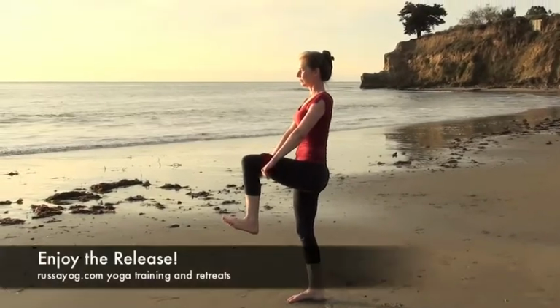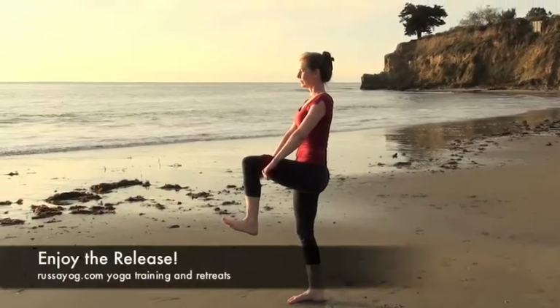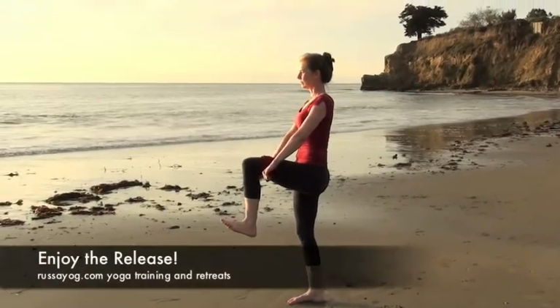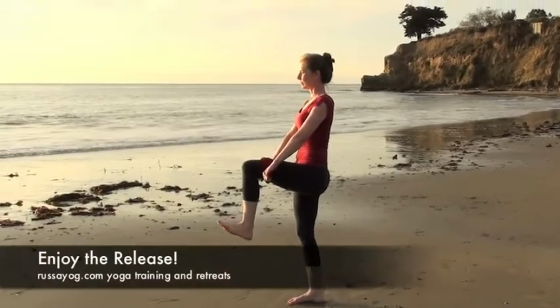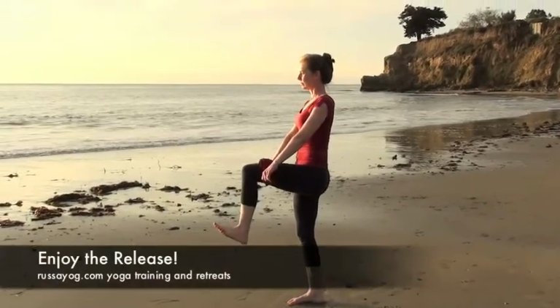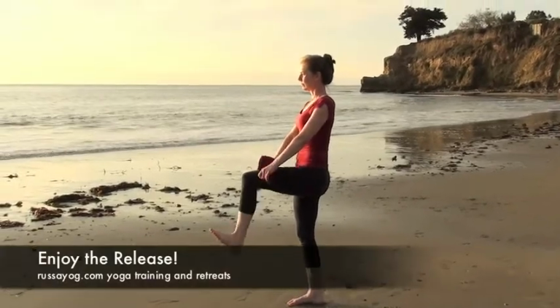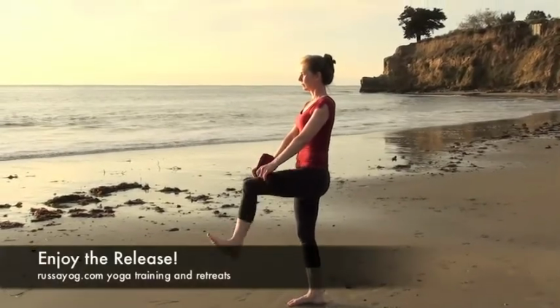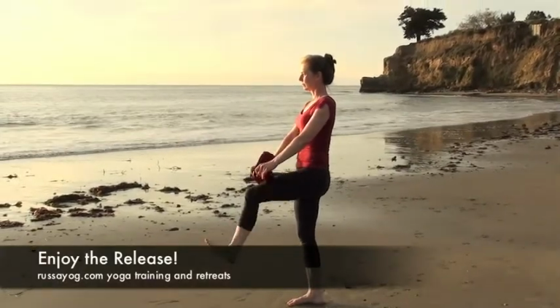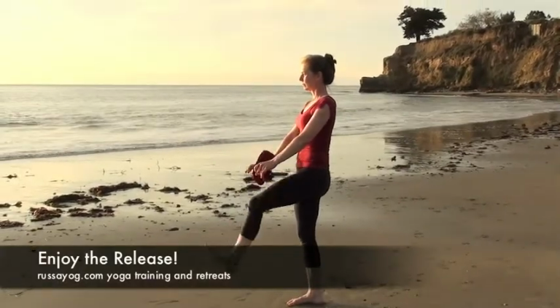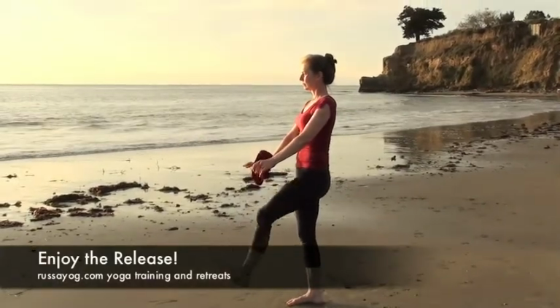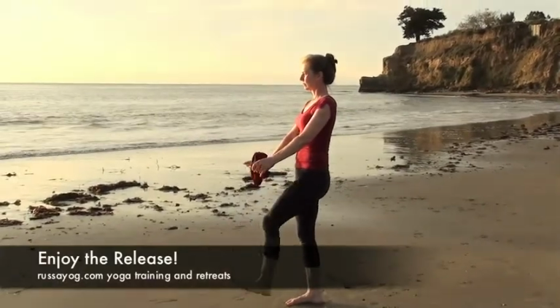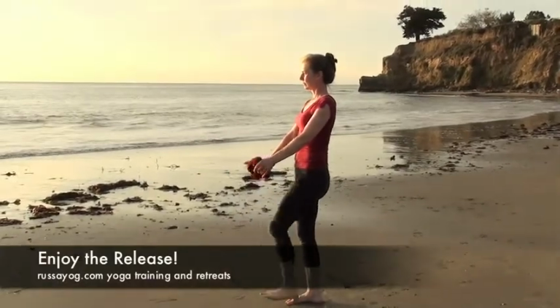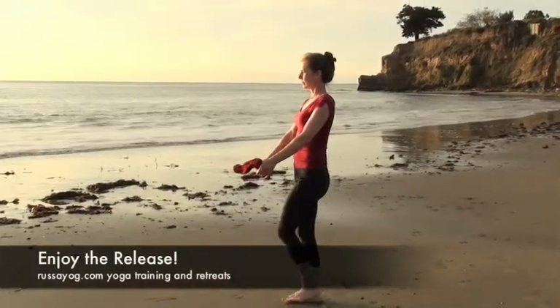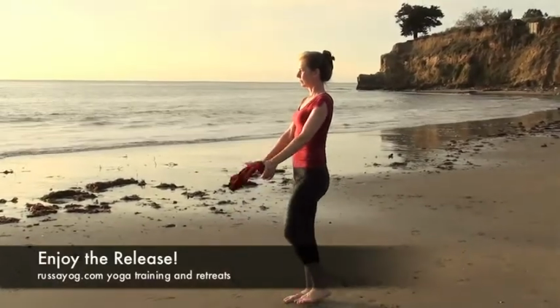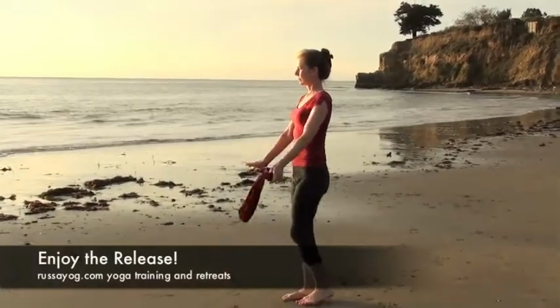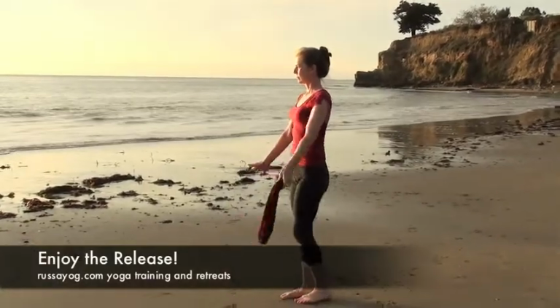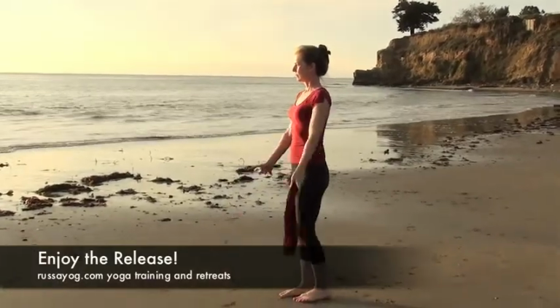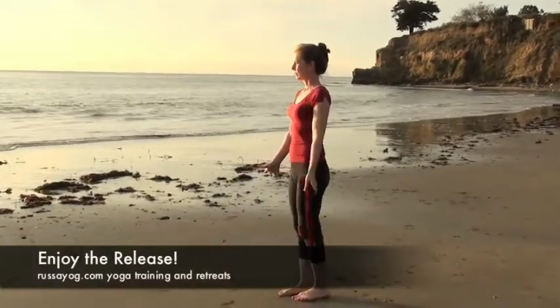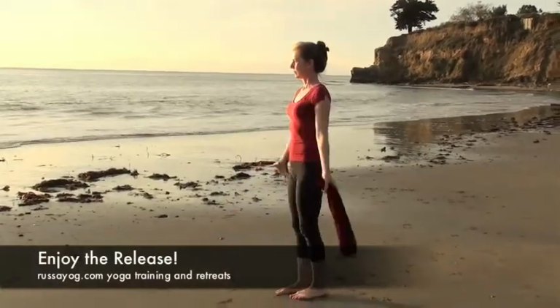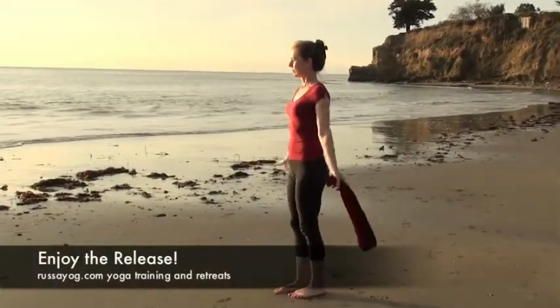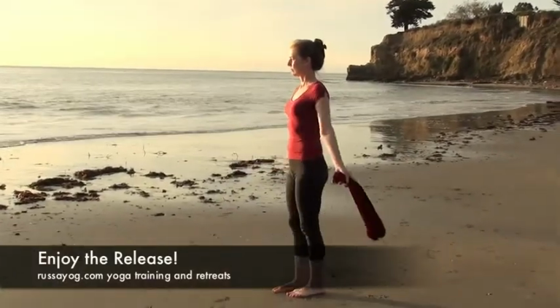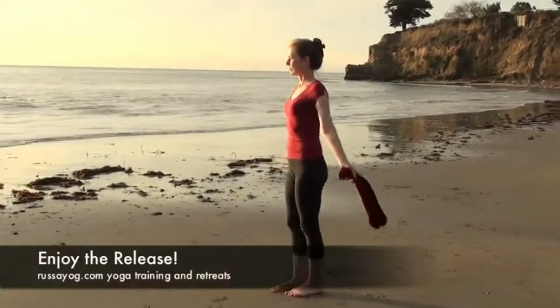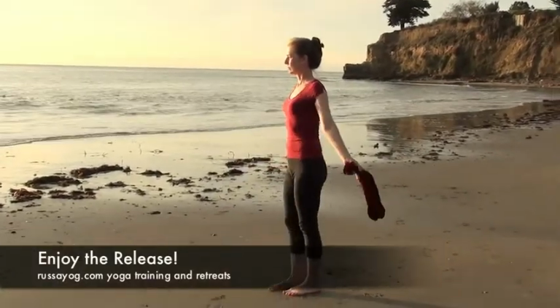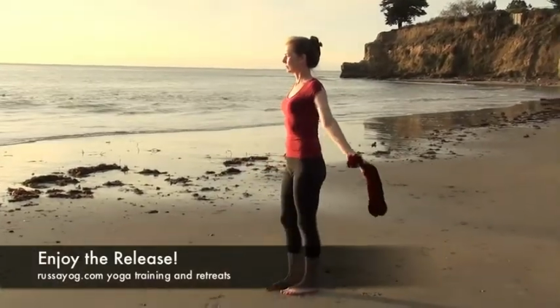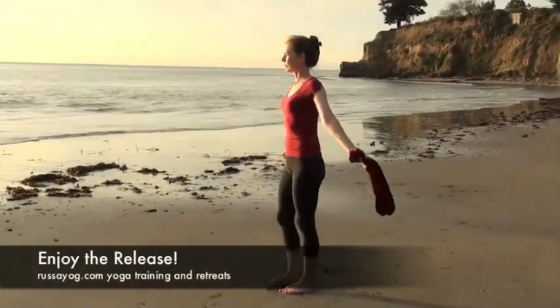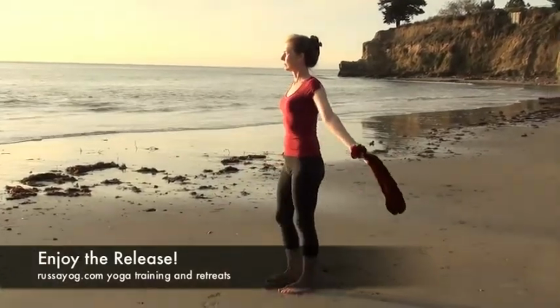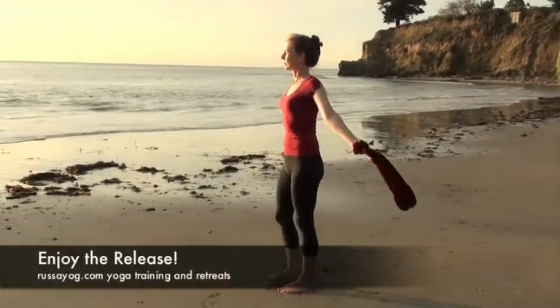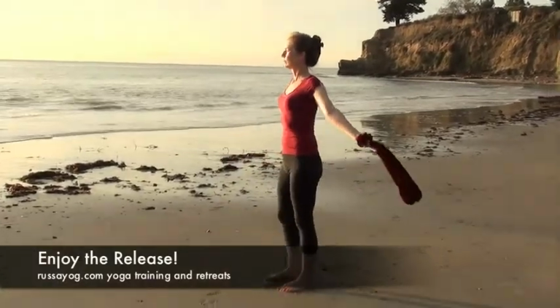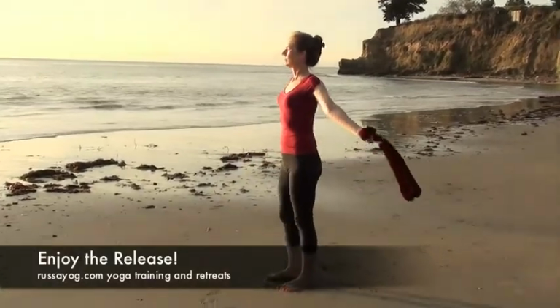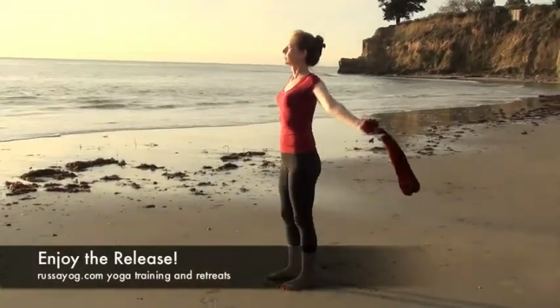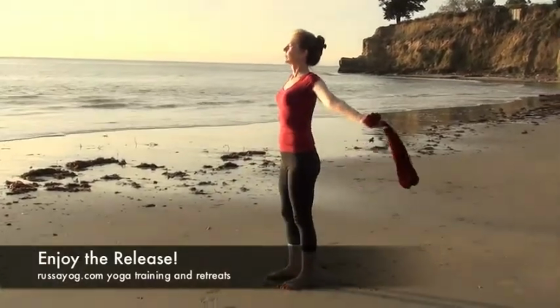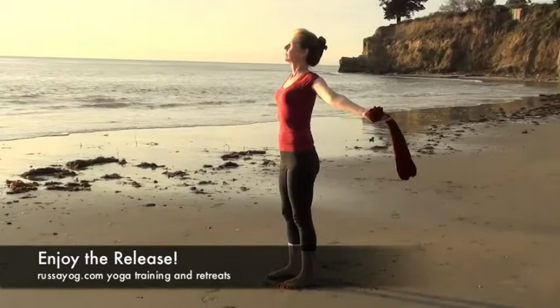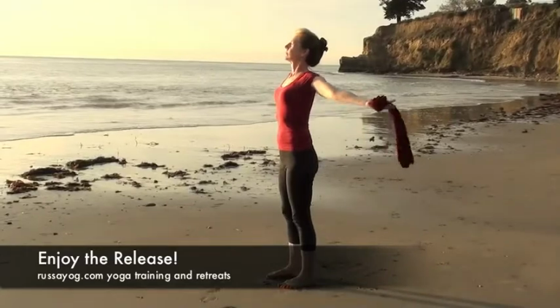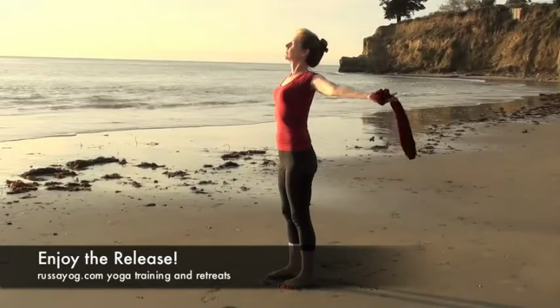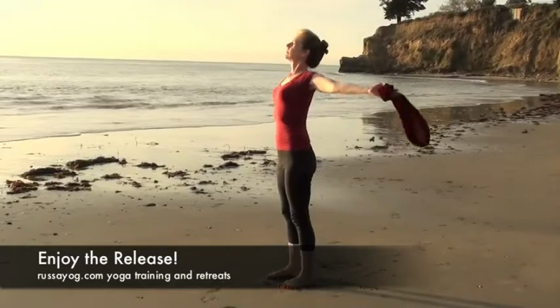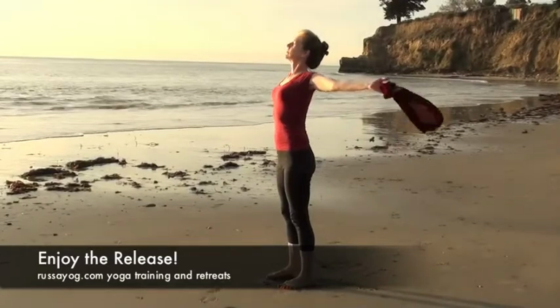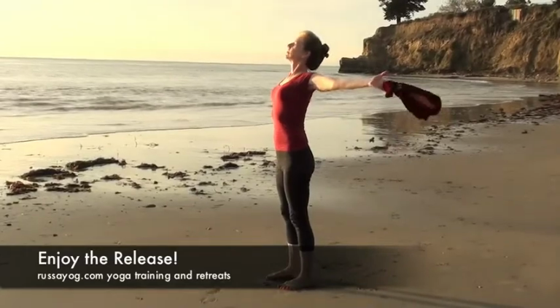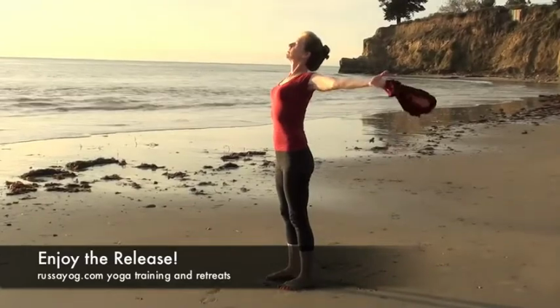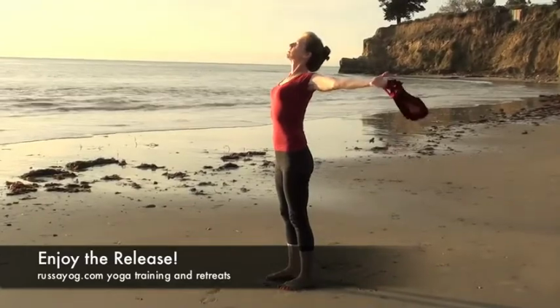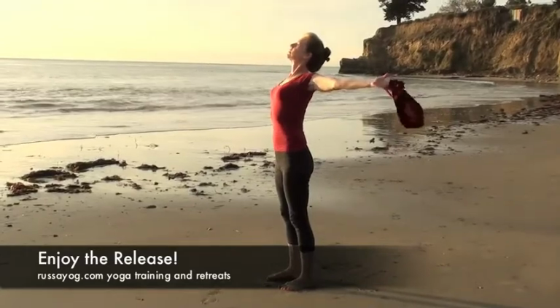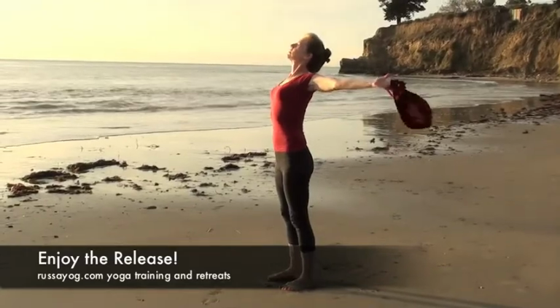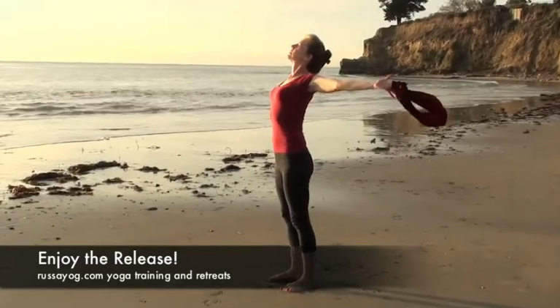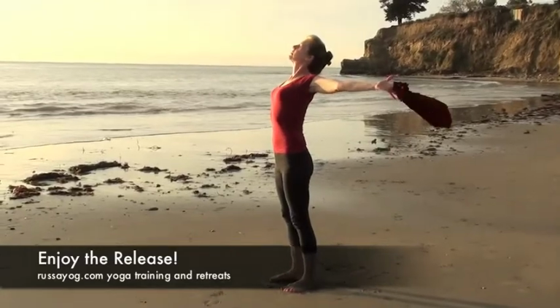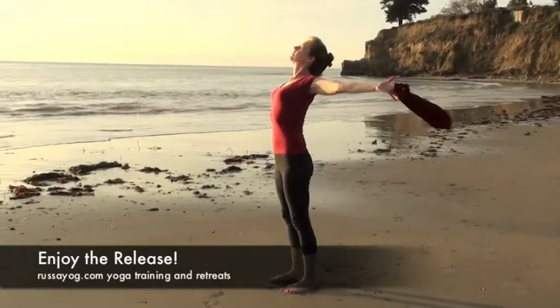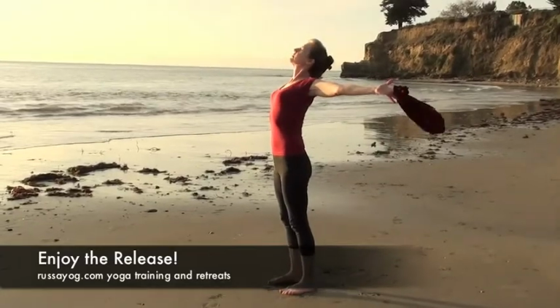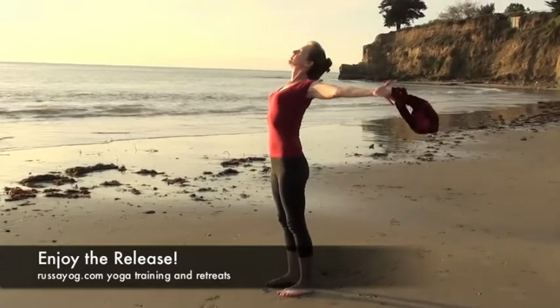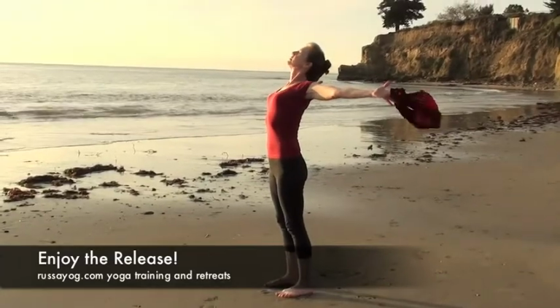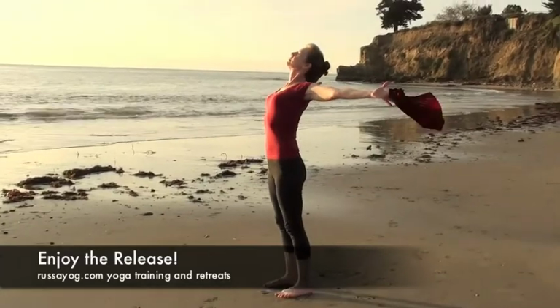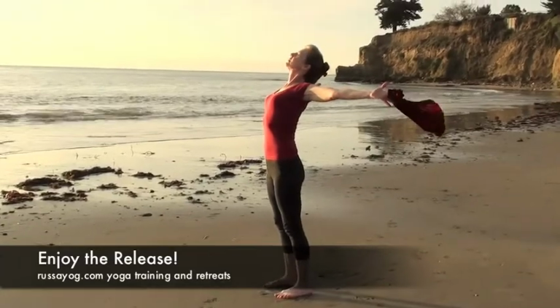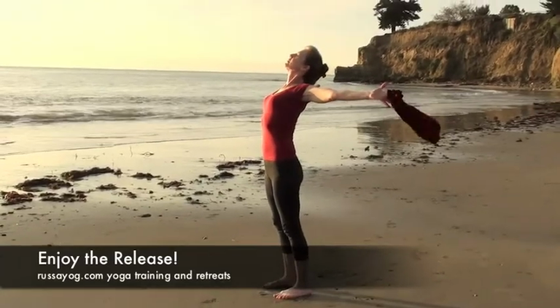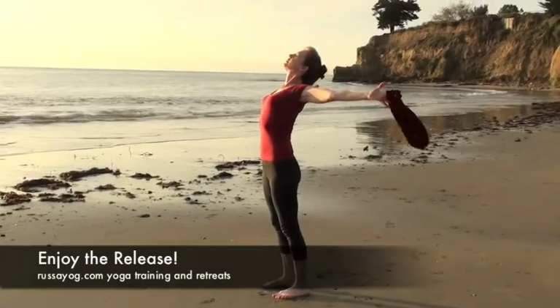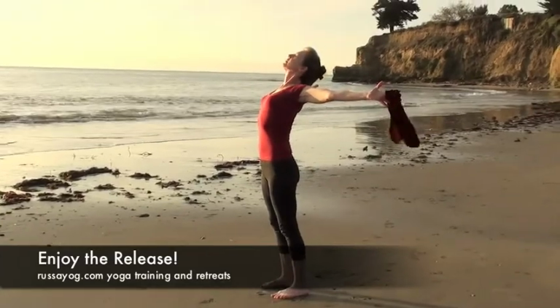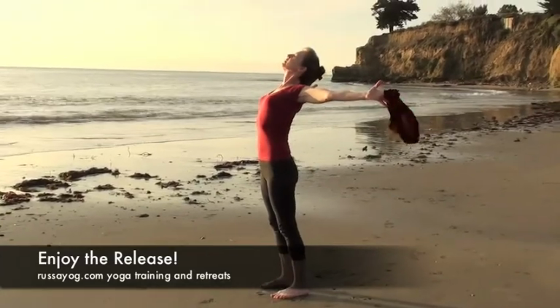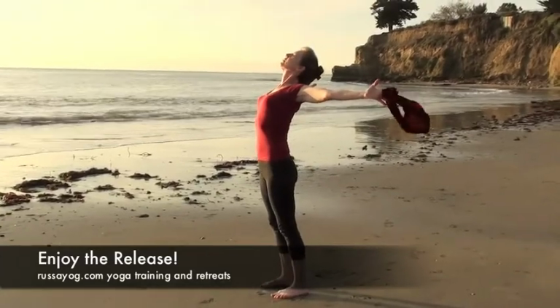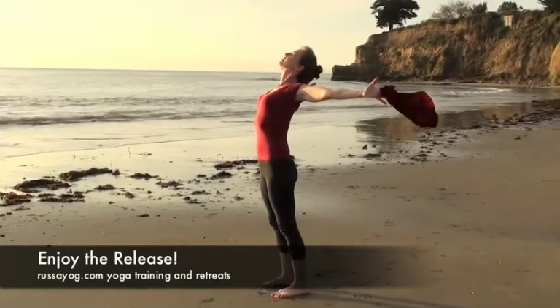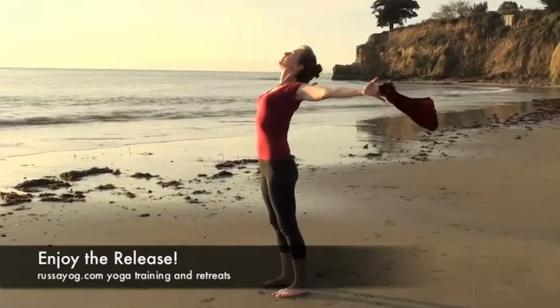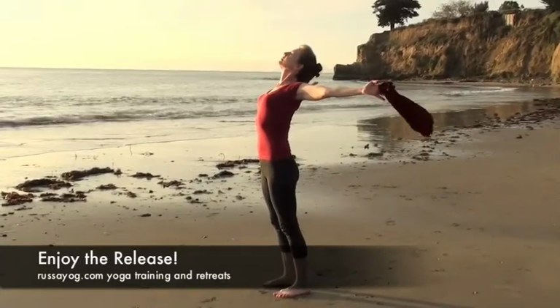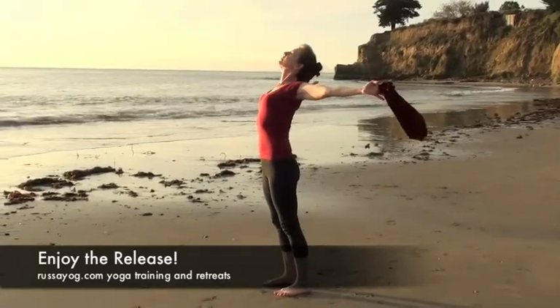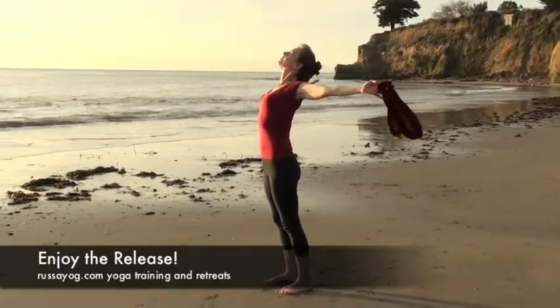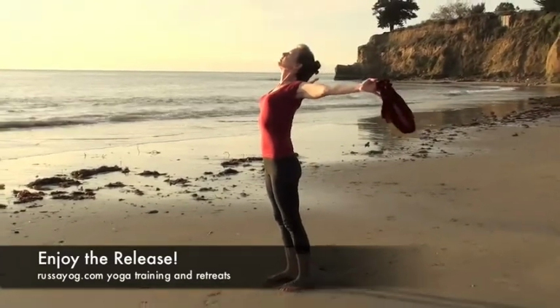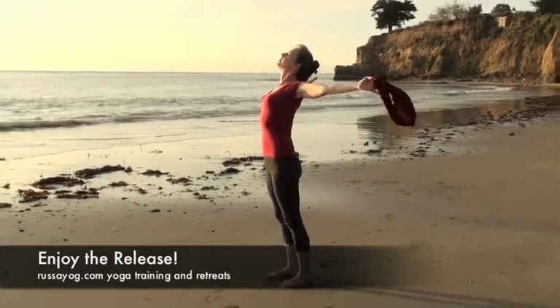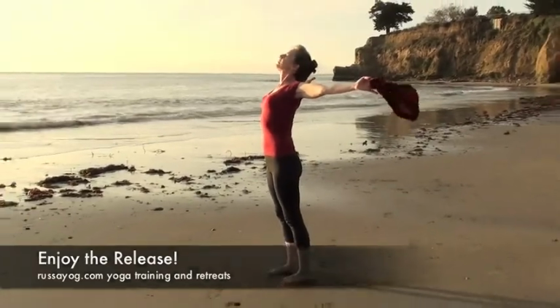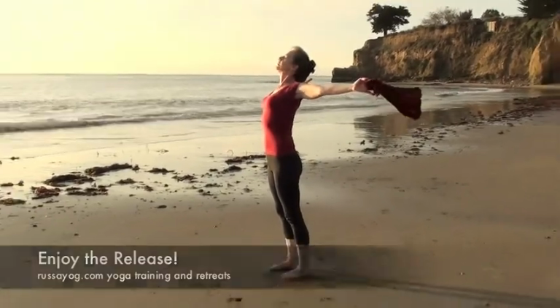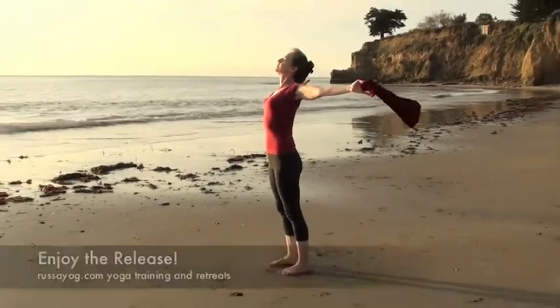Relax, release. Enjoy the pleasure of challenging yourself and the pleasure of letting go.